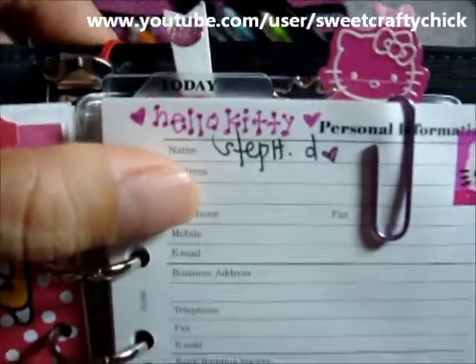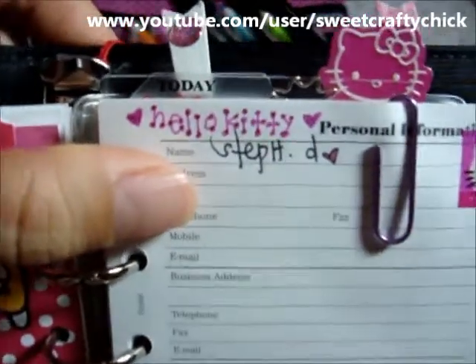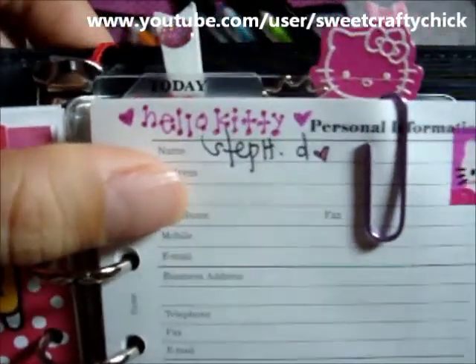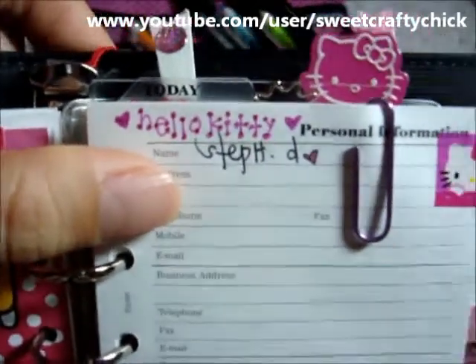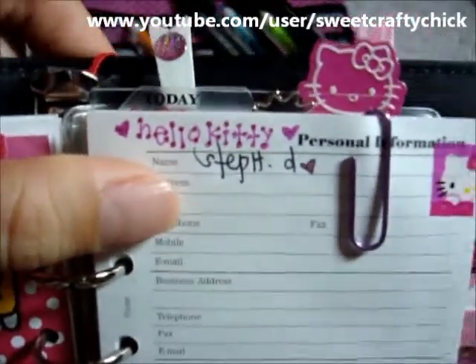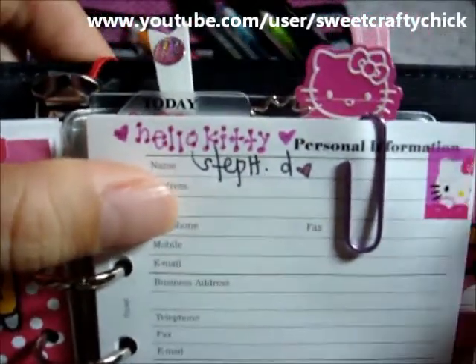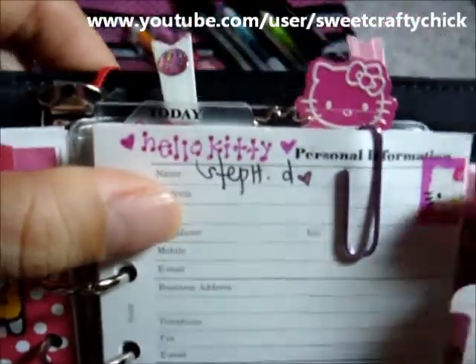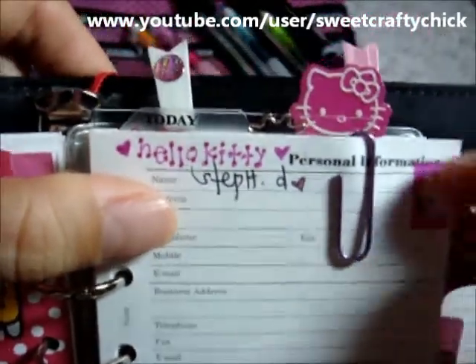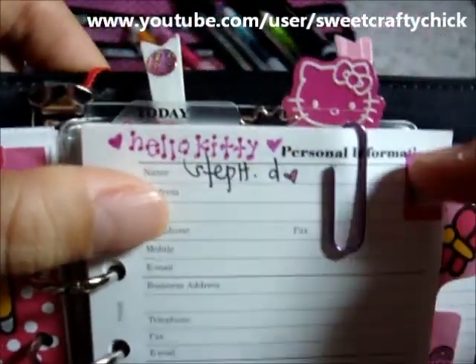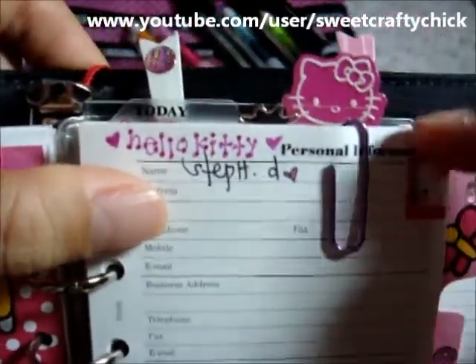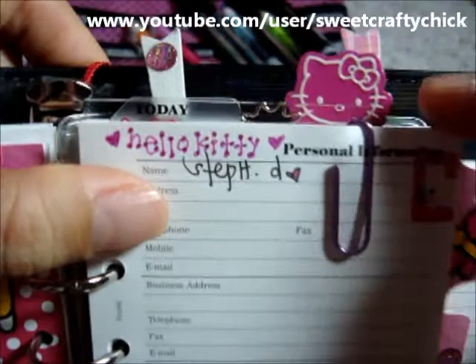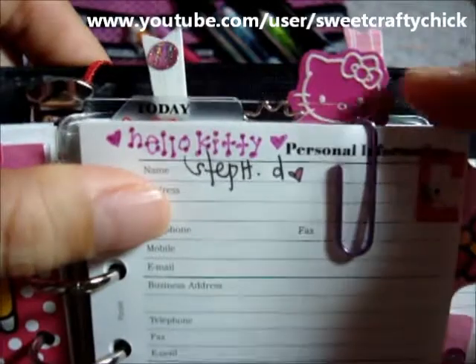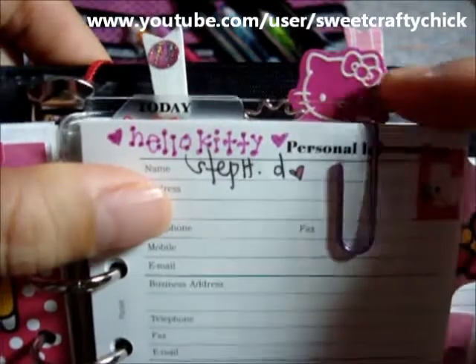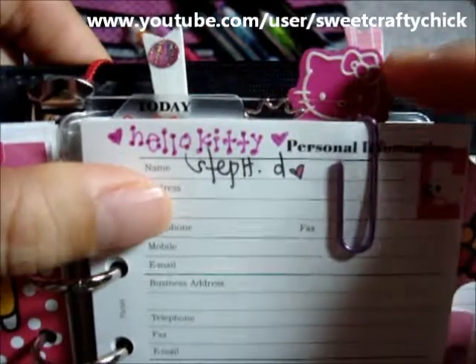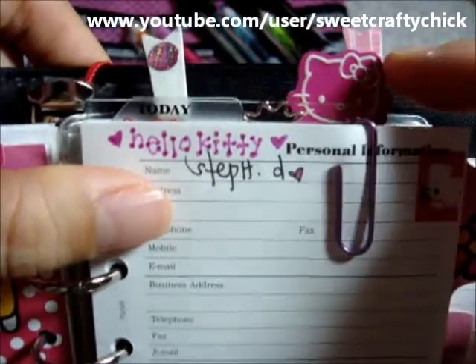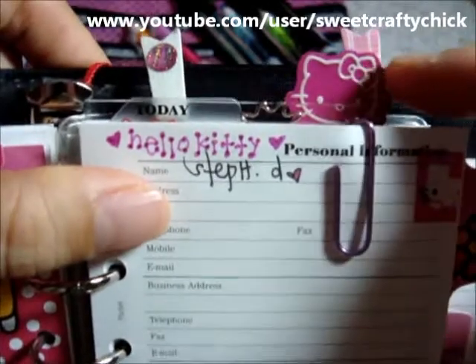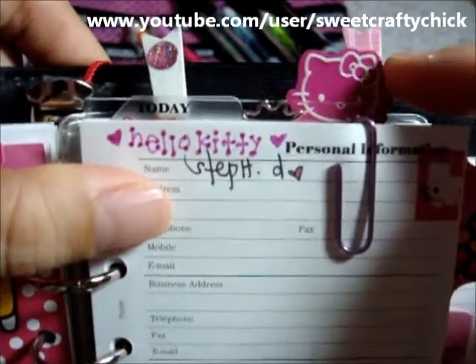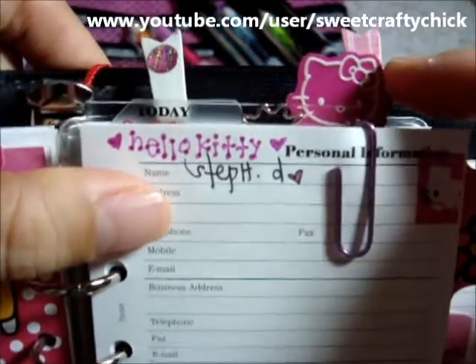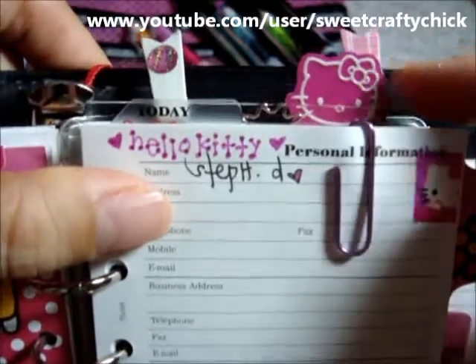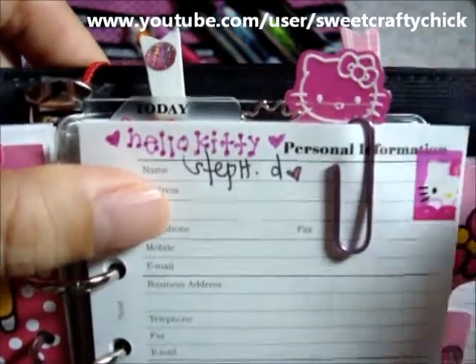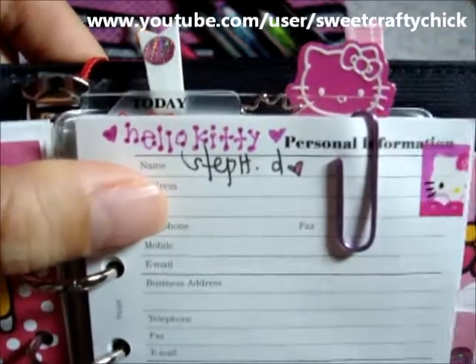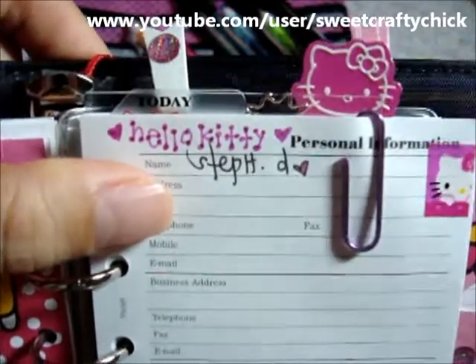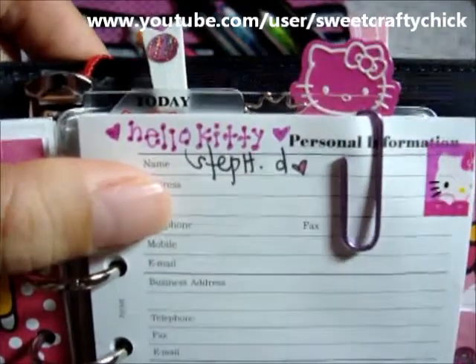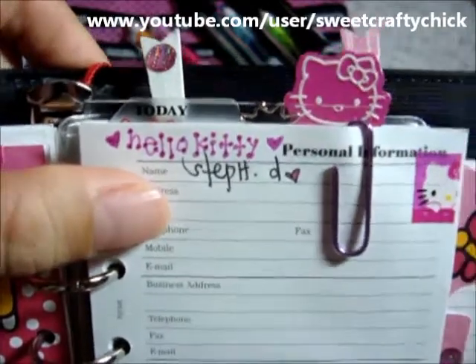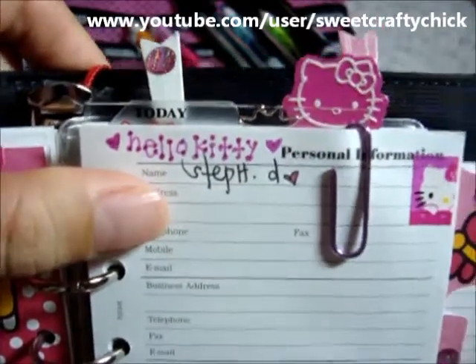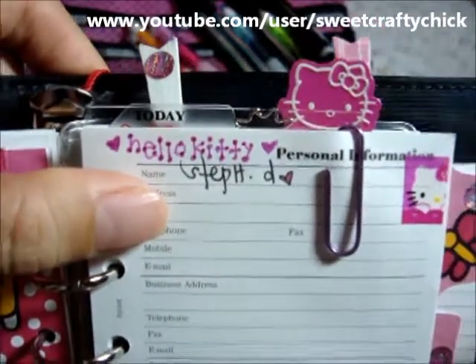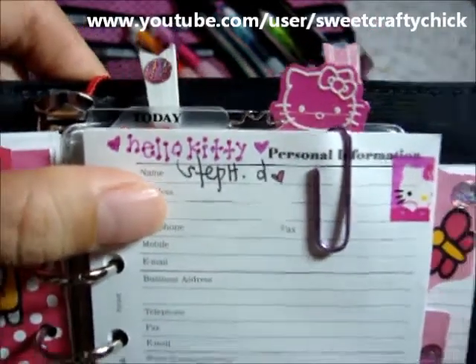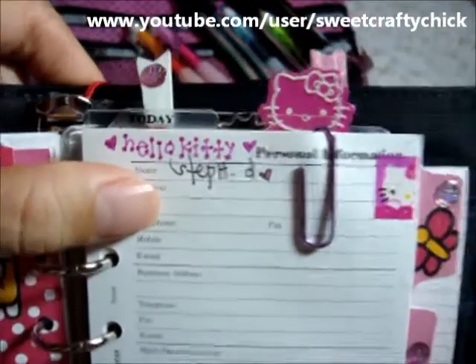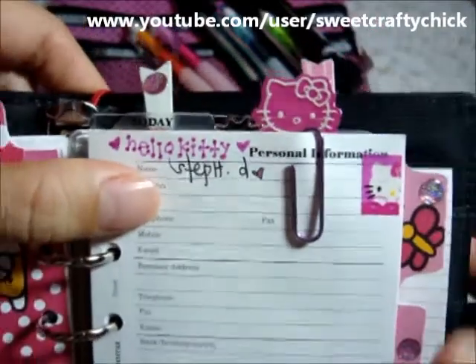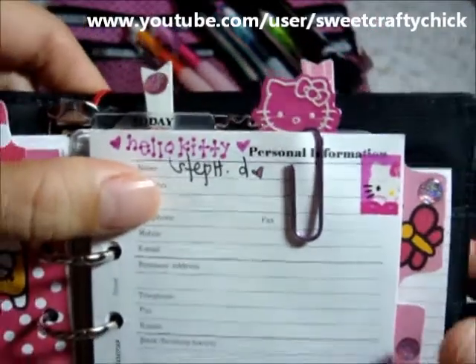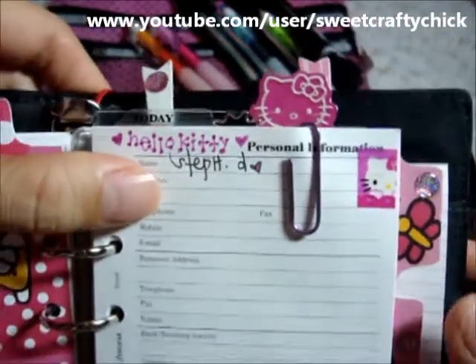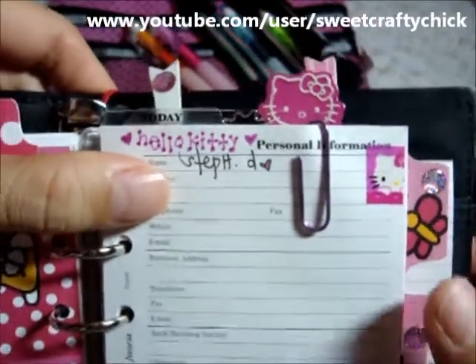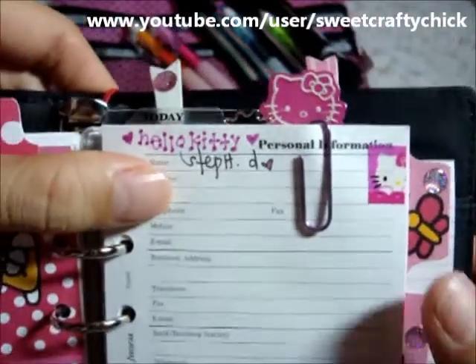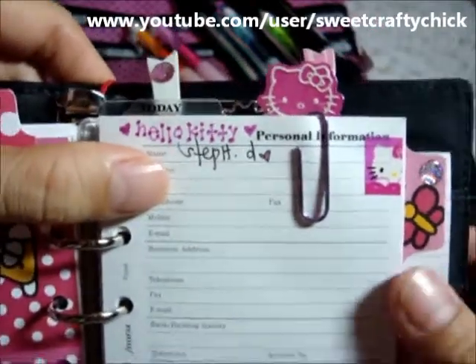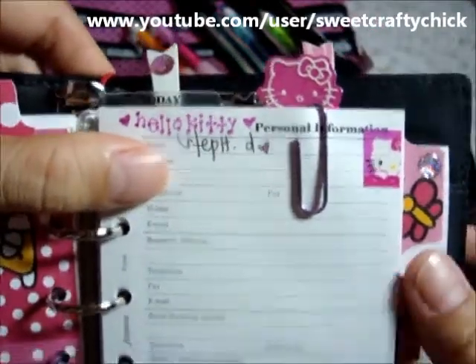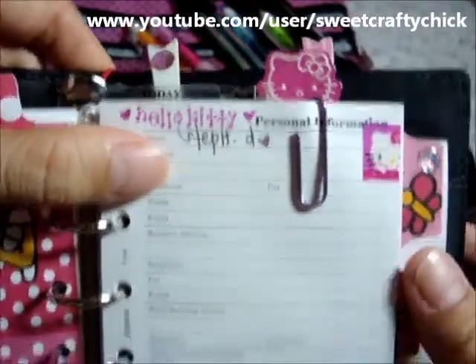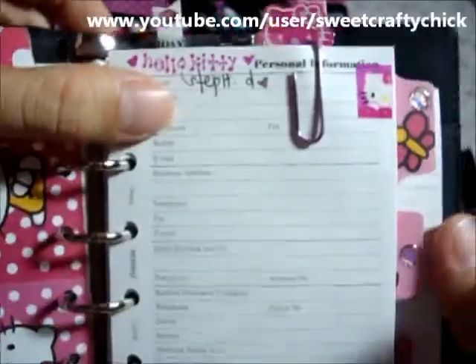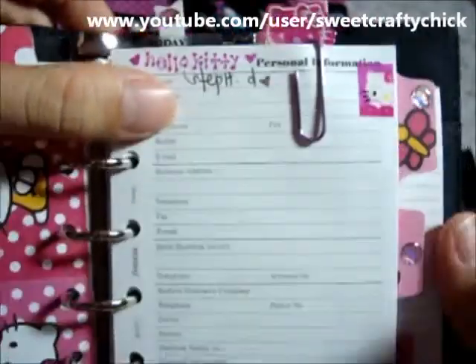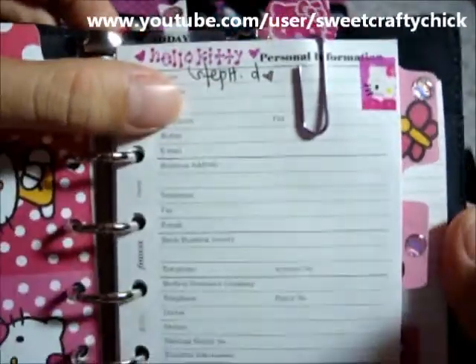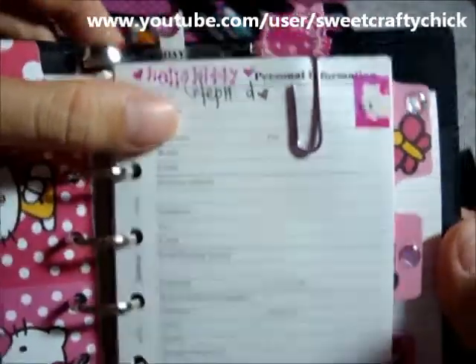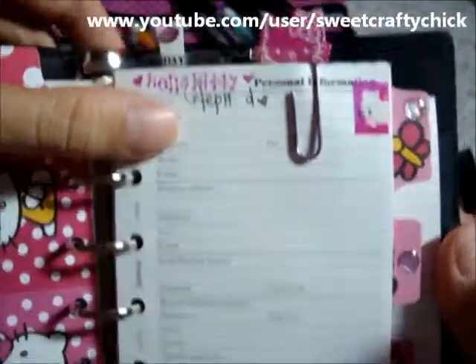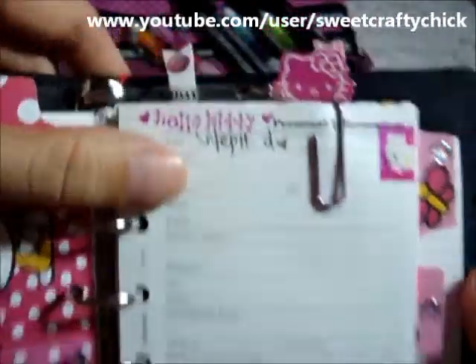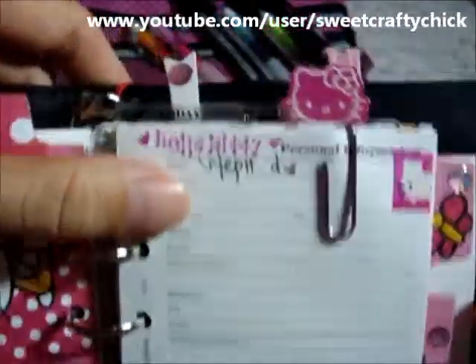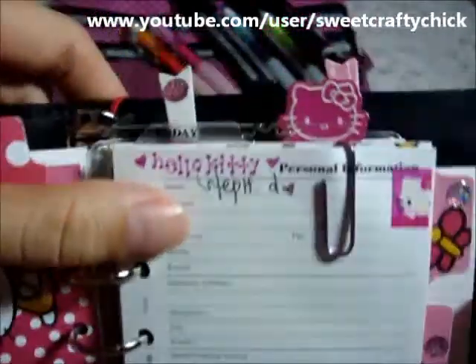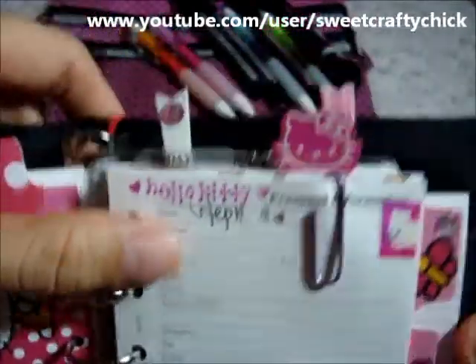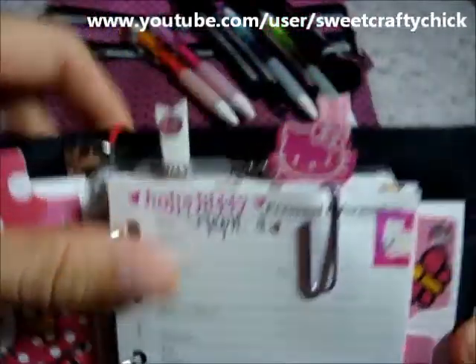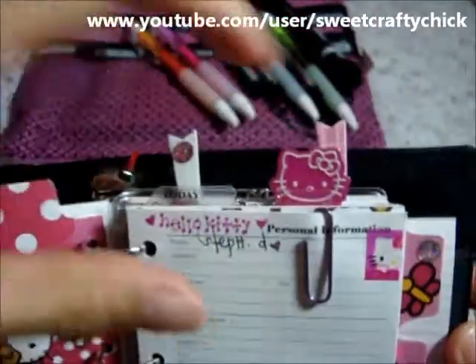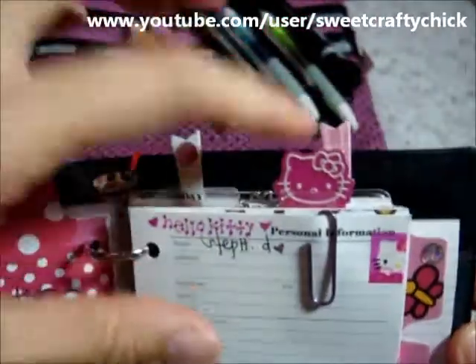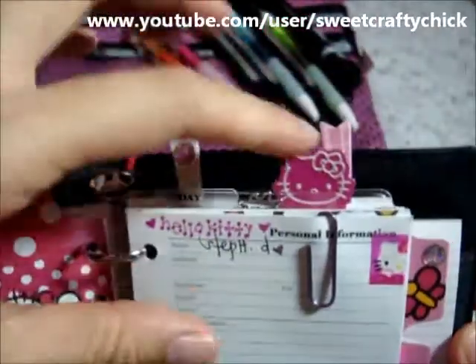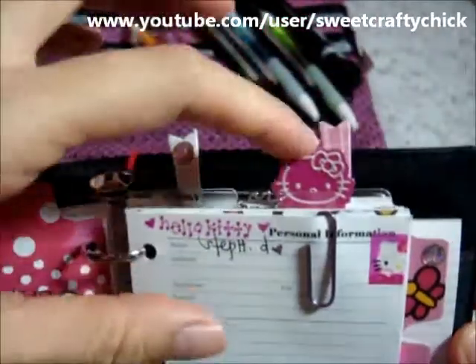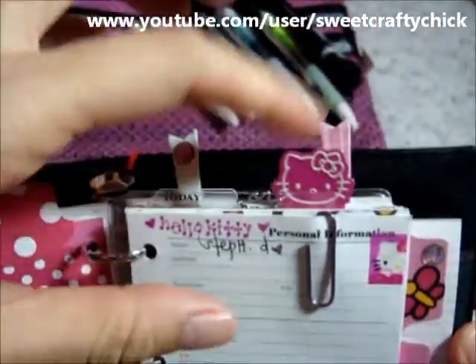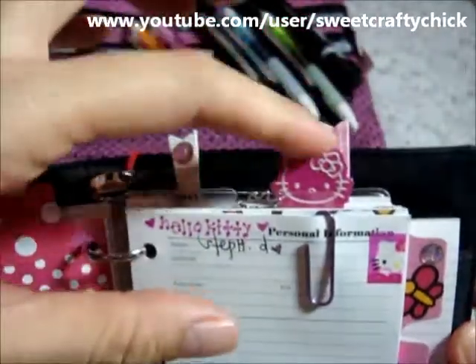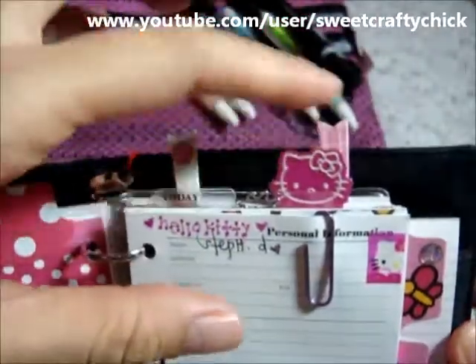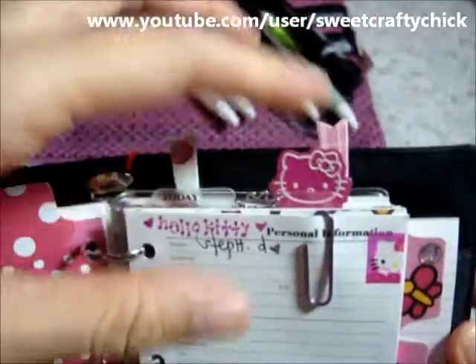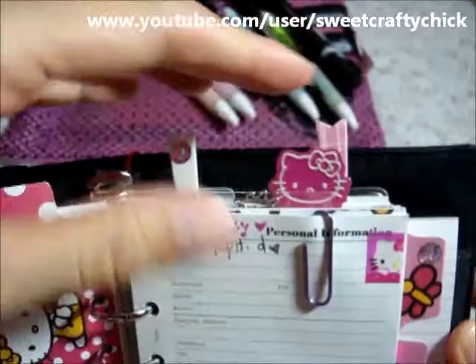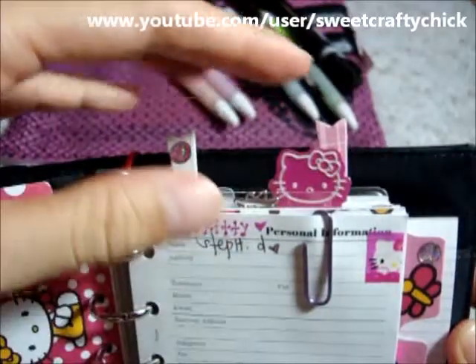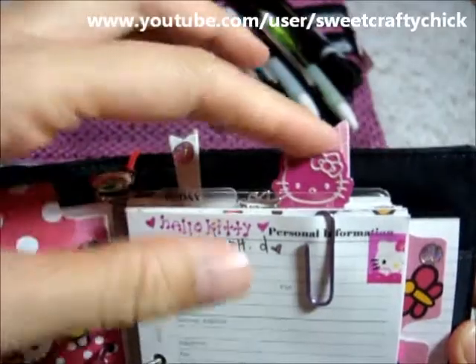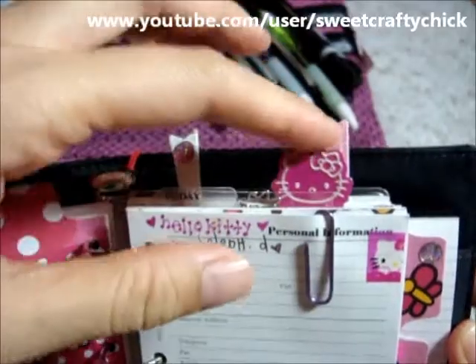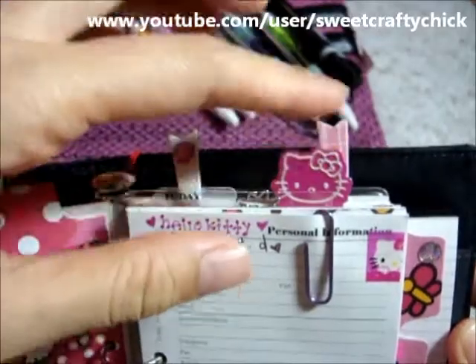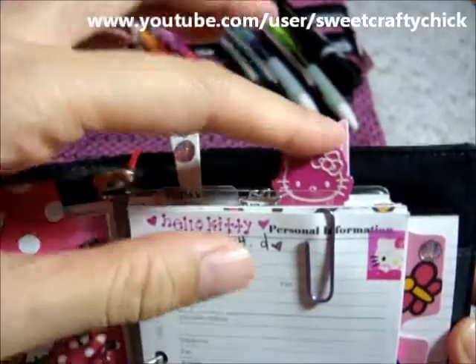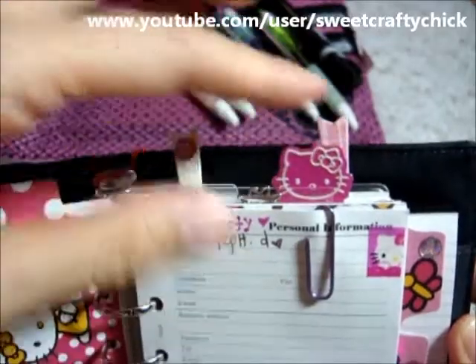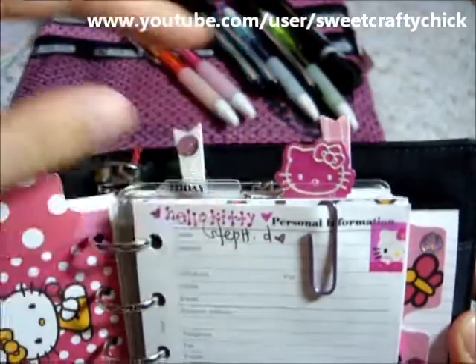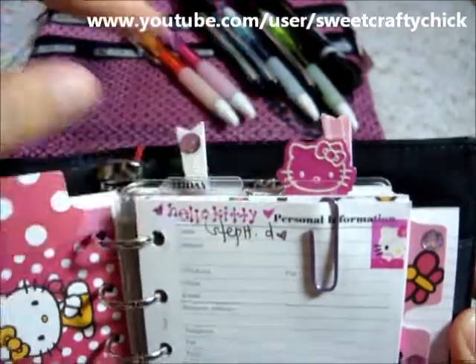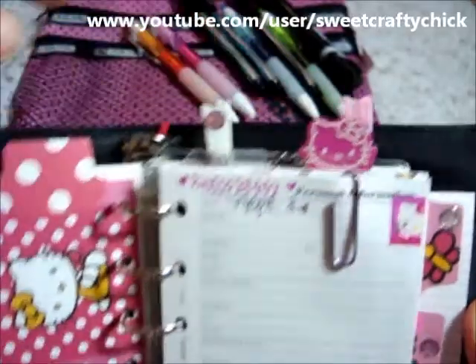And it matches the color of the Hello Kitty clip that Rina gave to me. Thanks Rina — I love her, she's so cute.